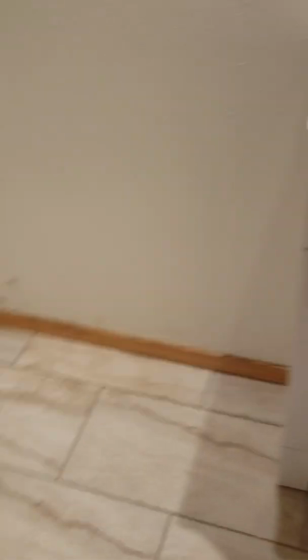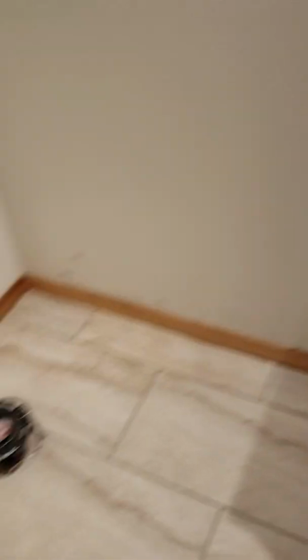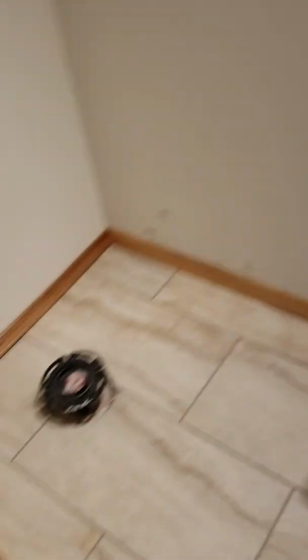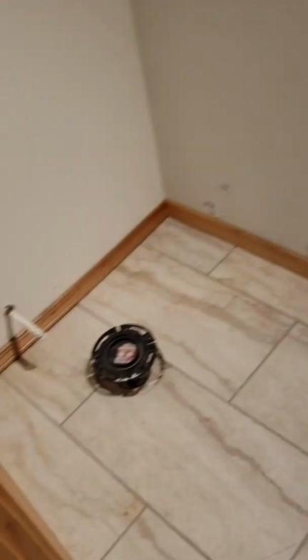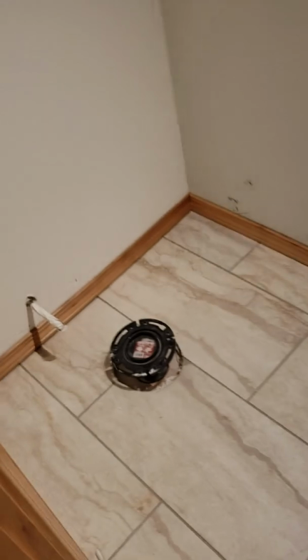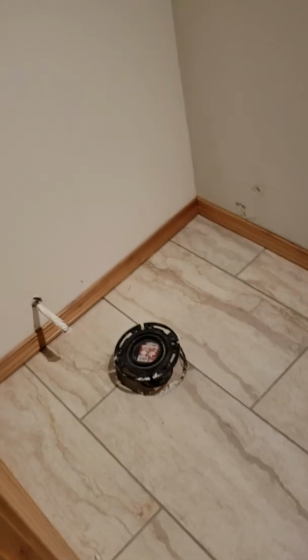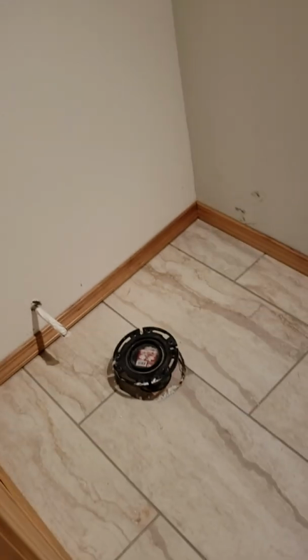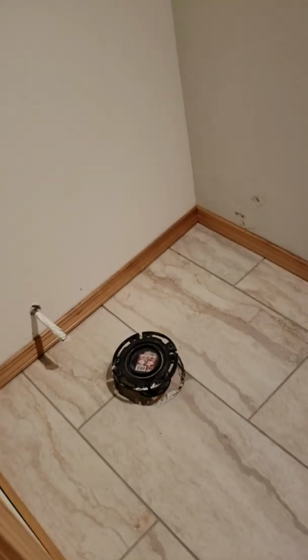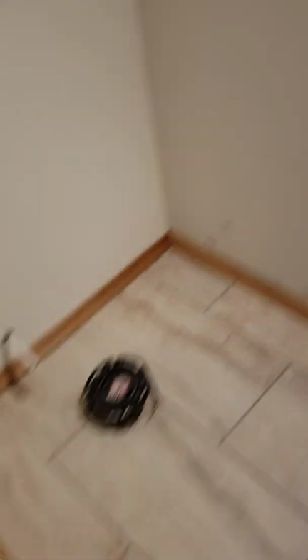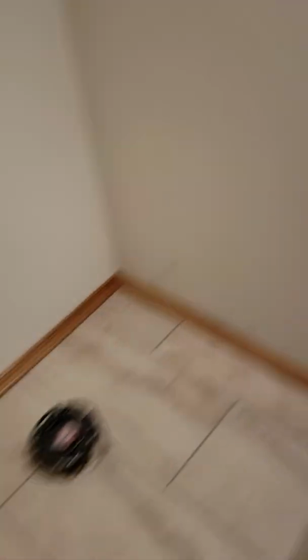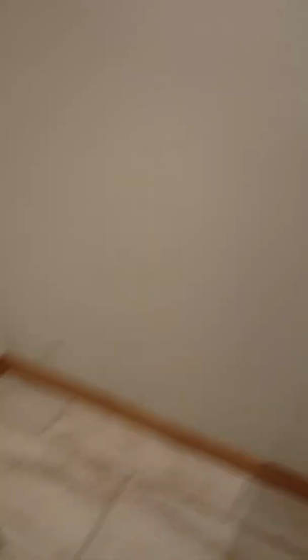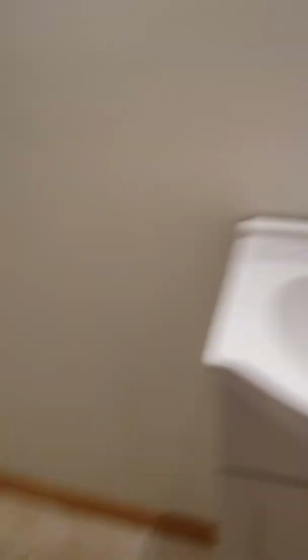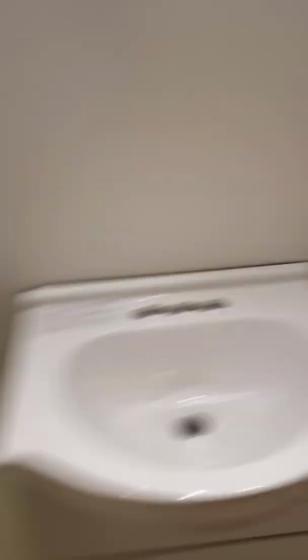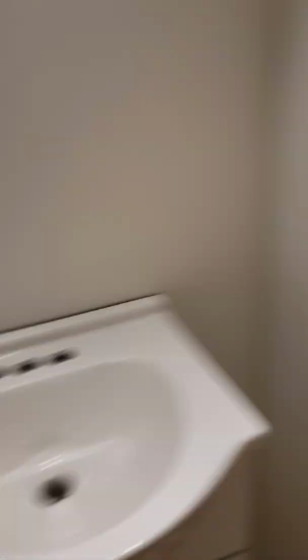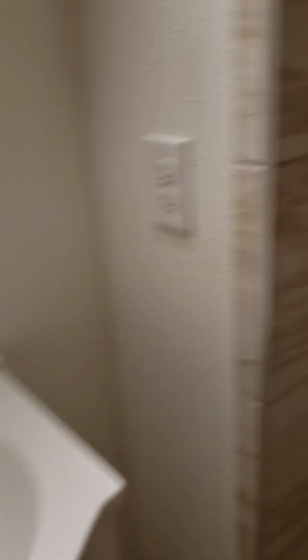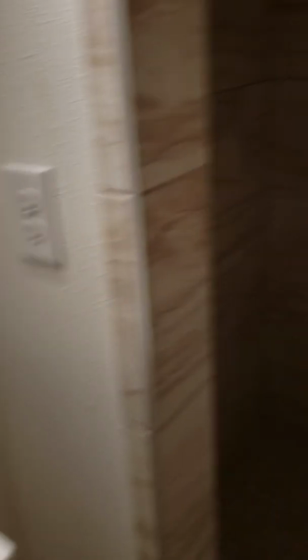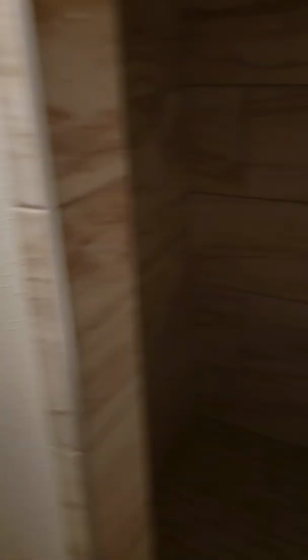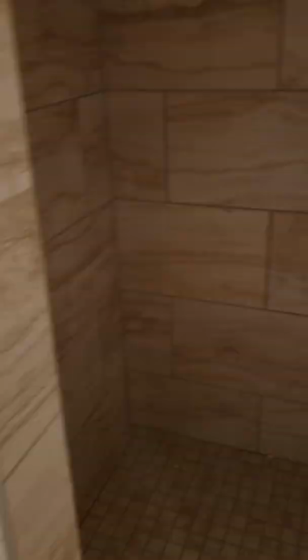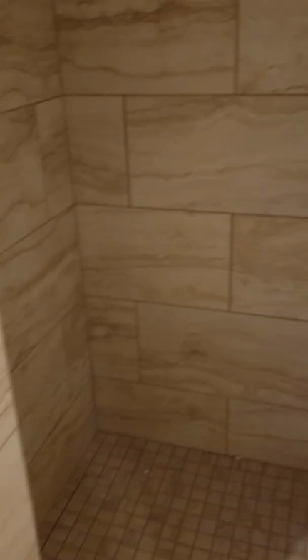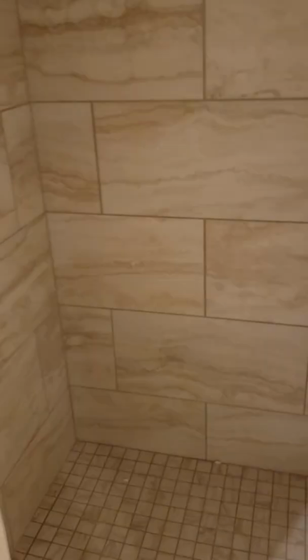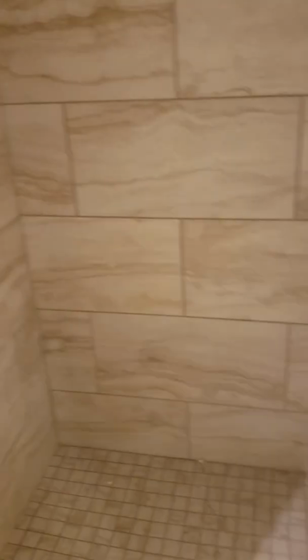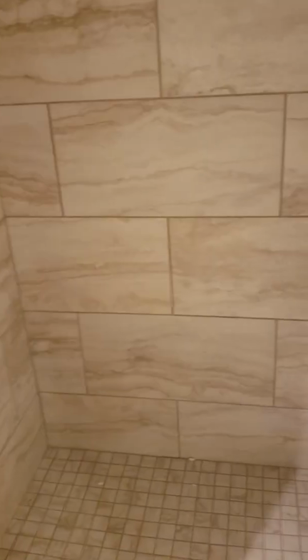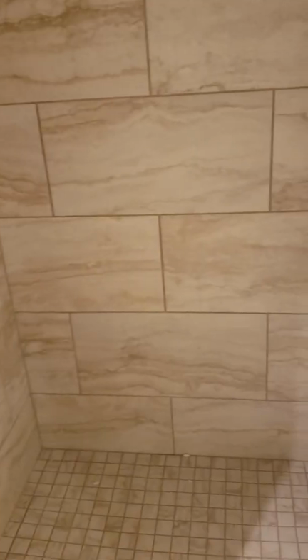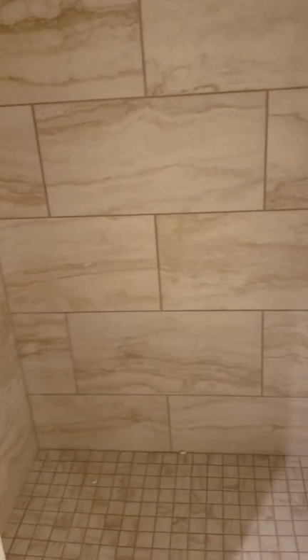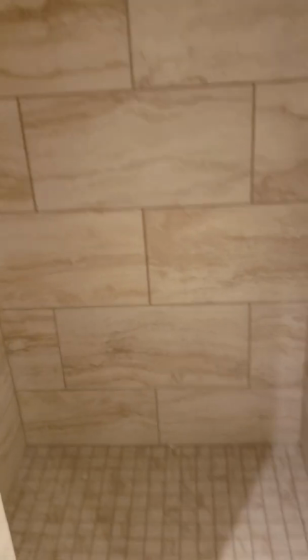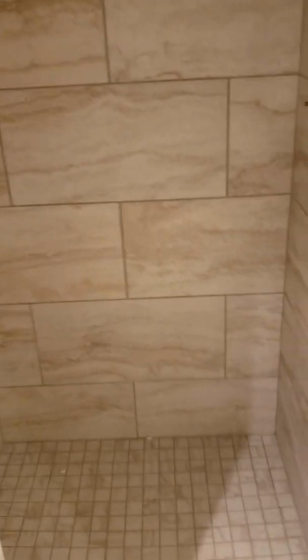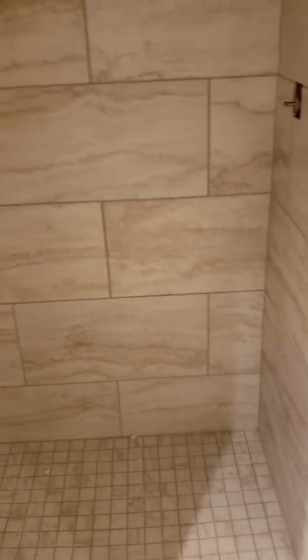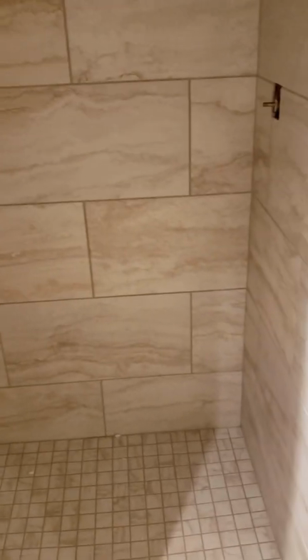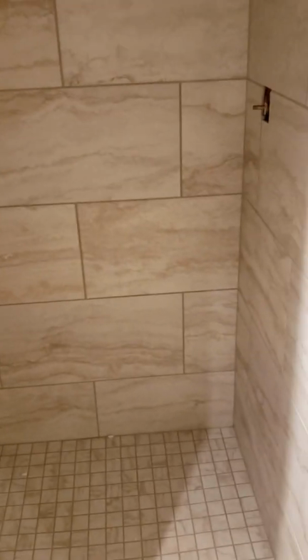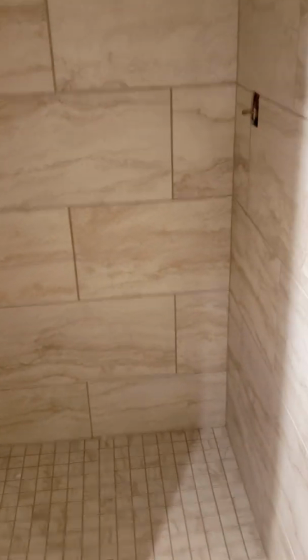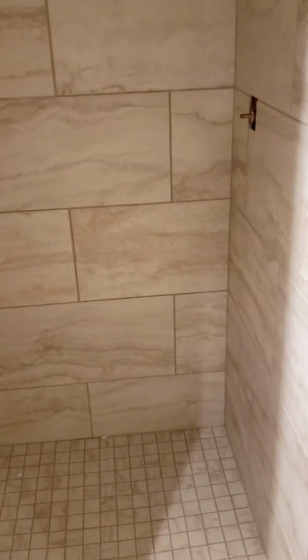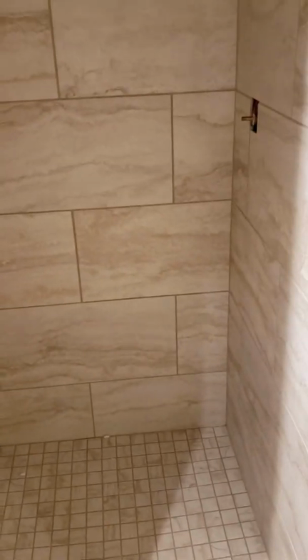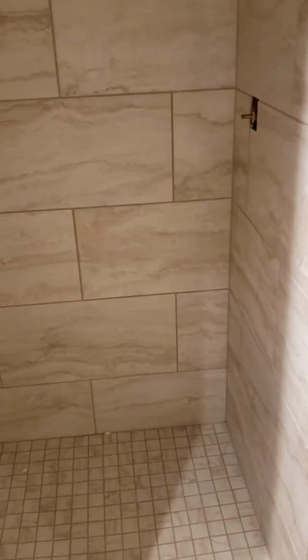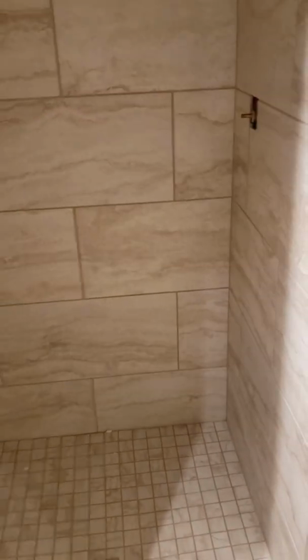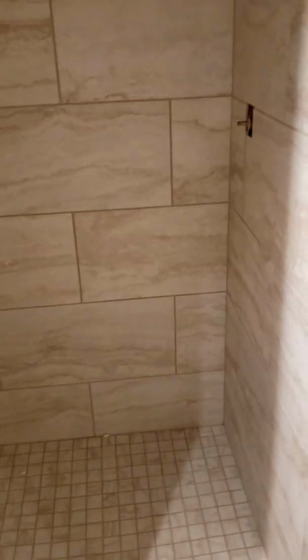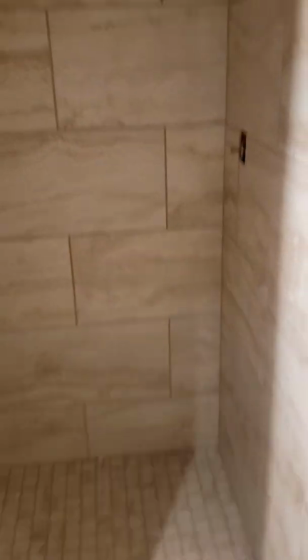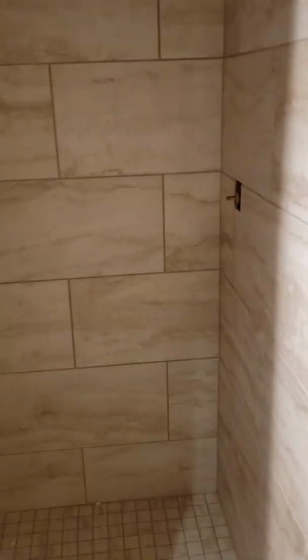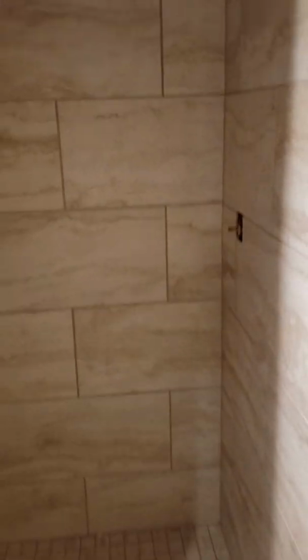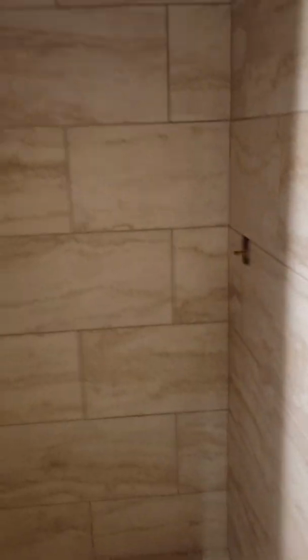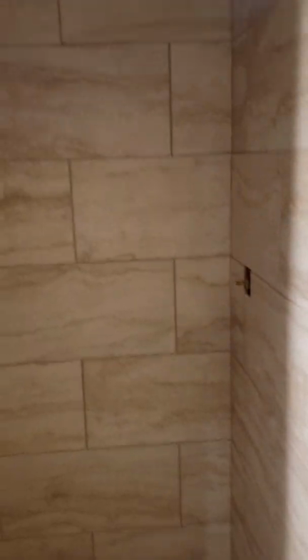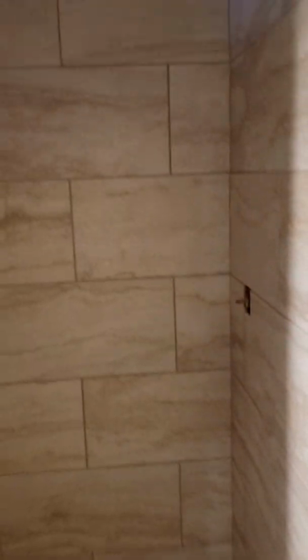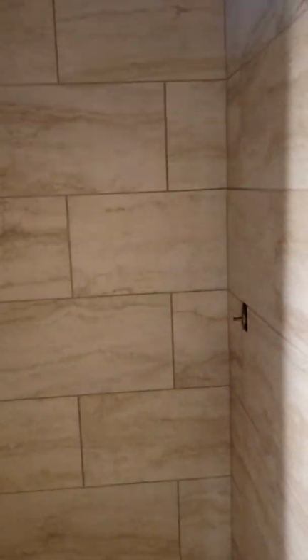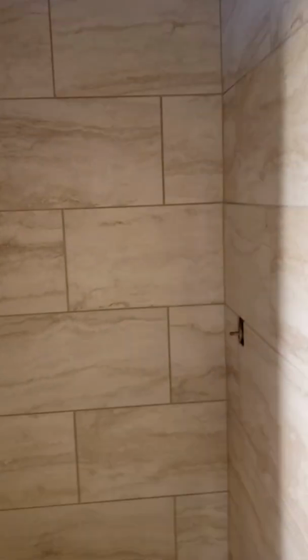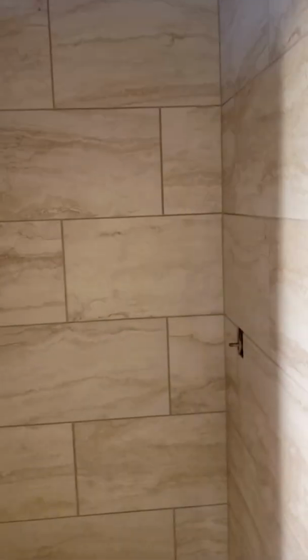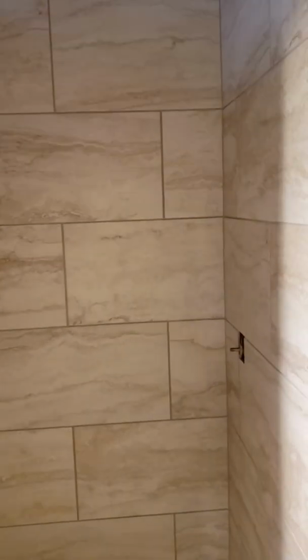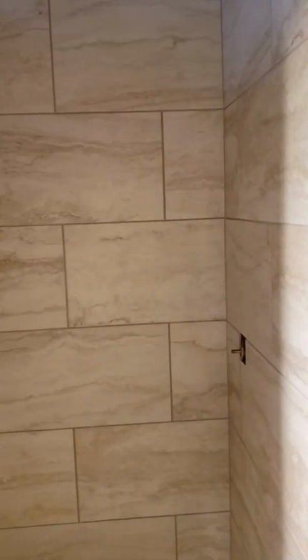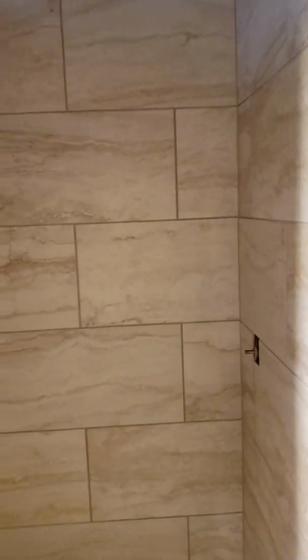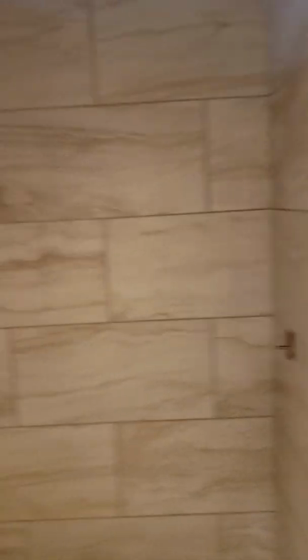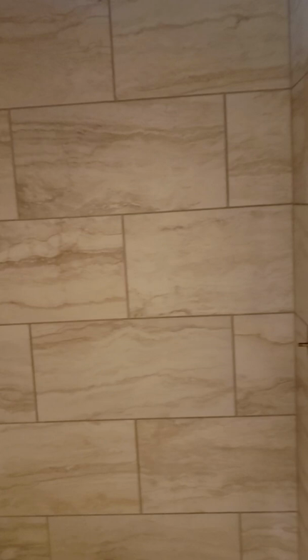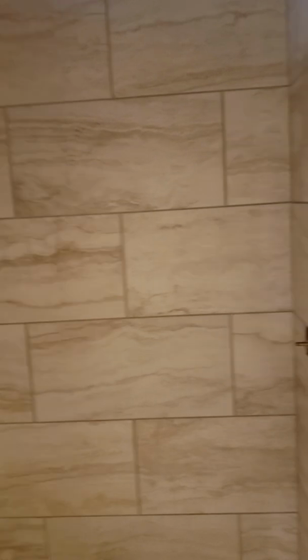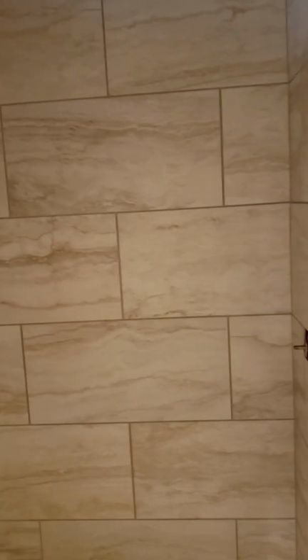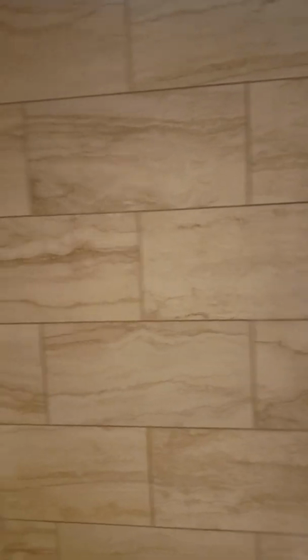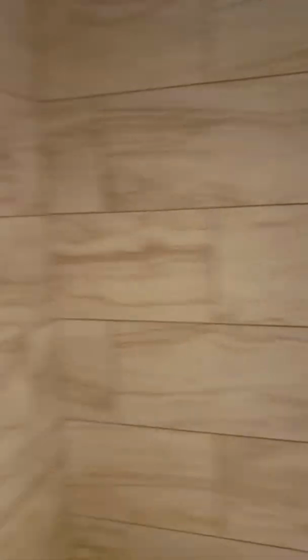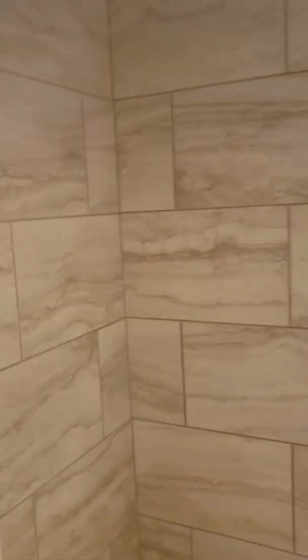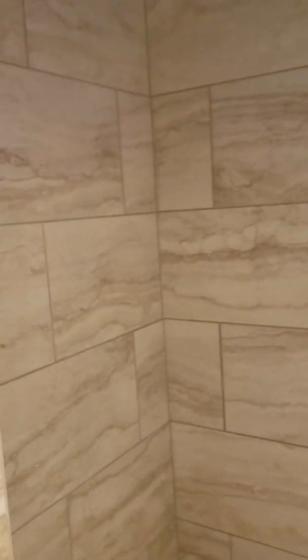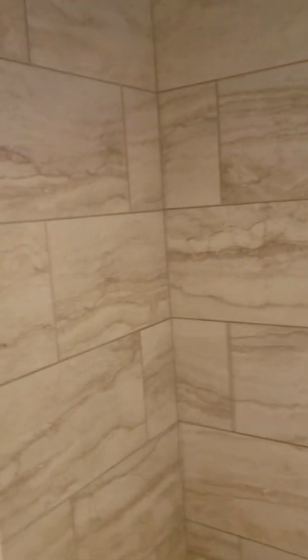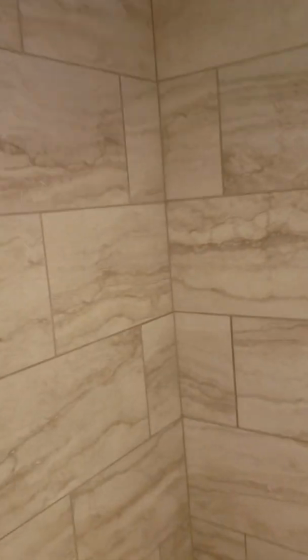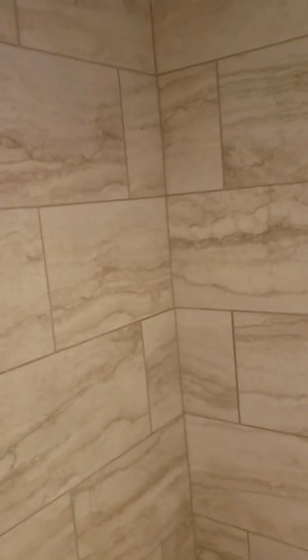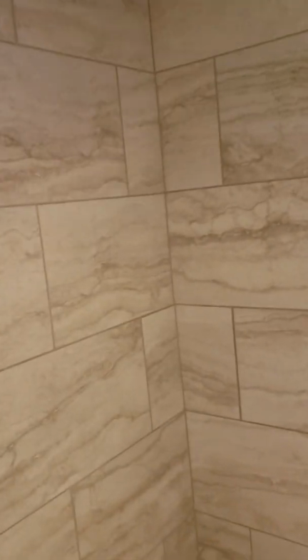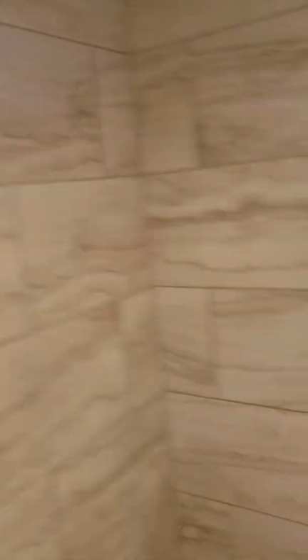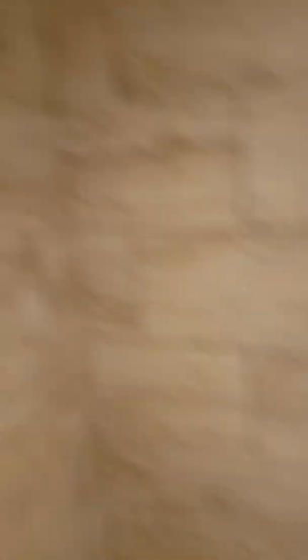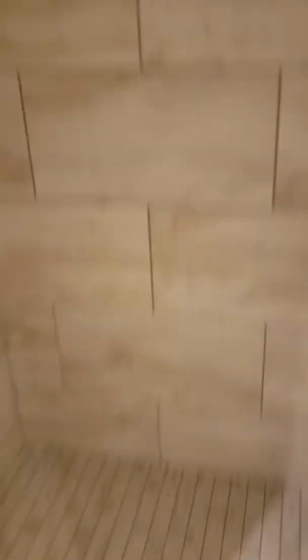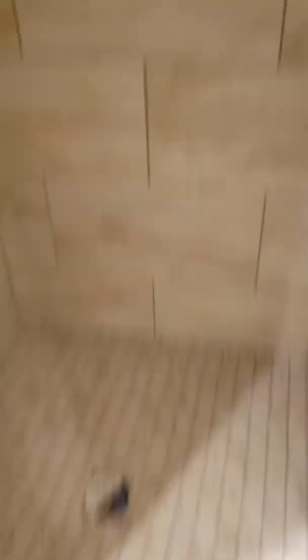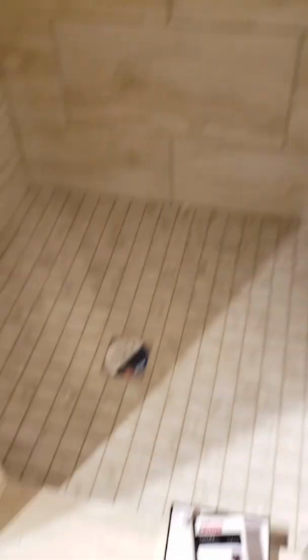Toilet's ready to go — plumbers will be here in probably 10 days or so. There's the little bathroom shower.